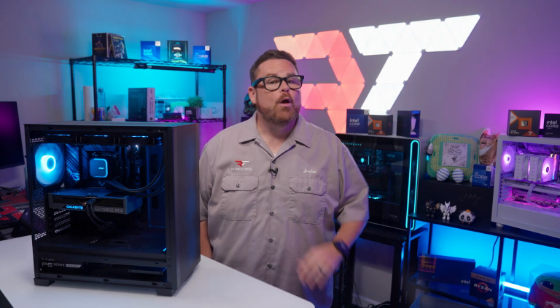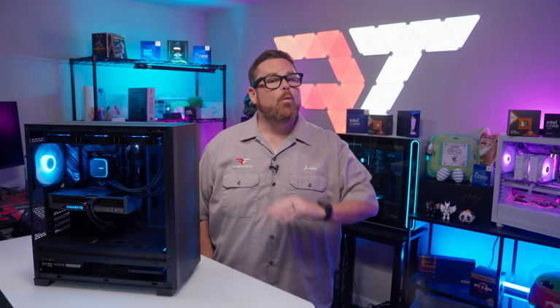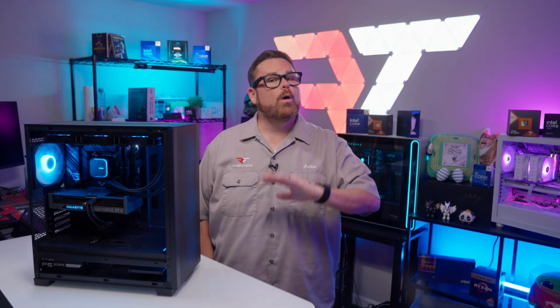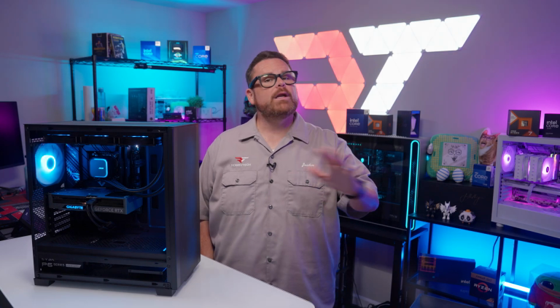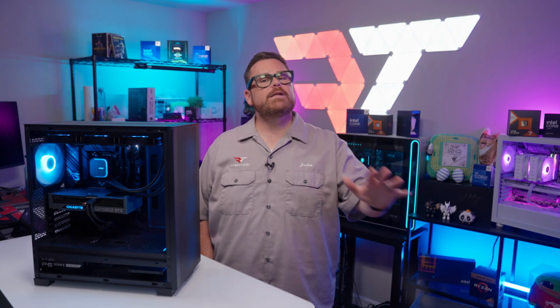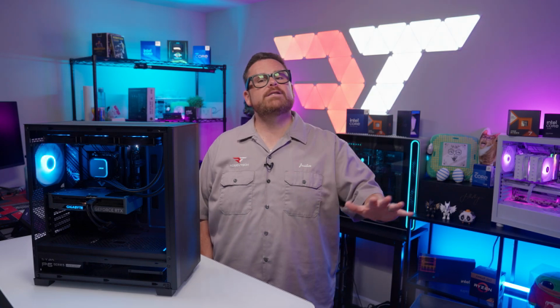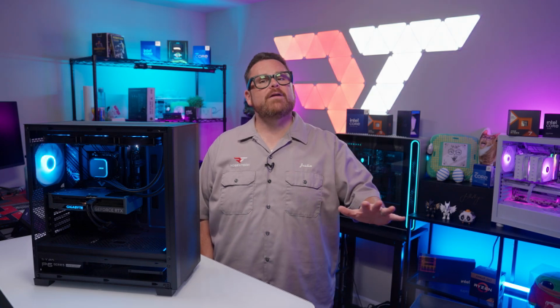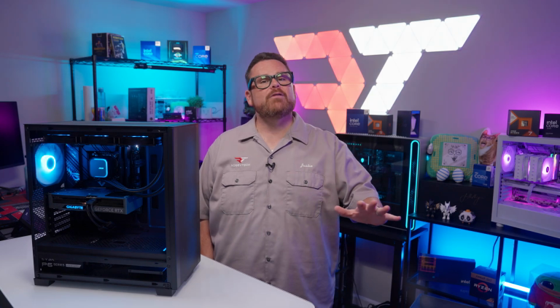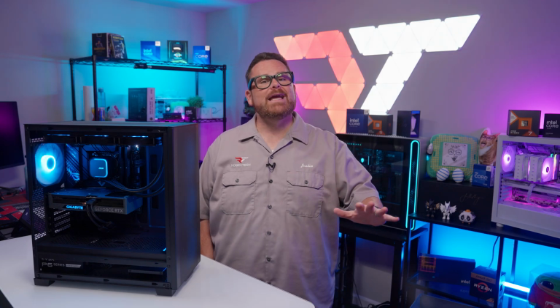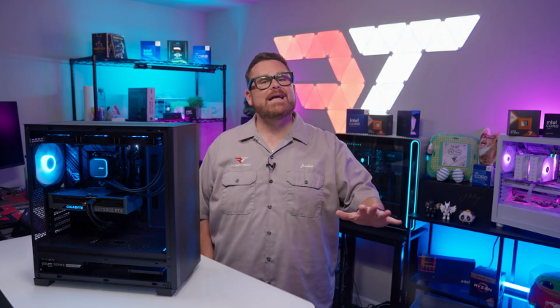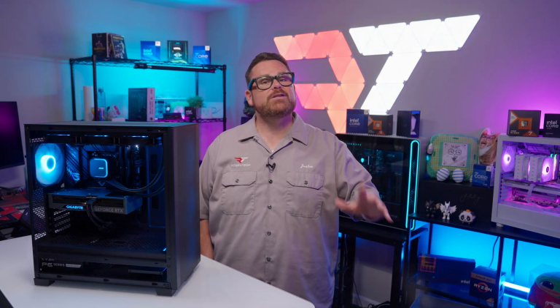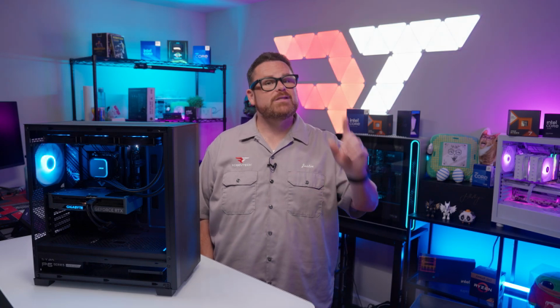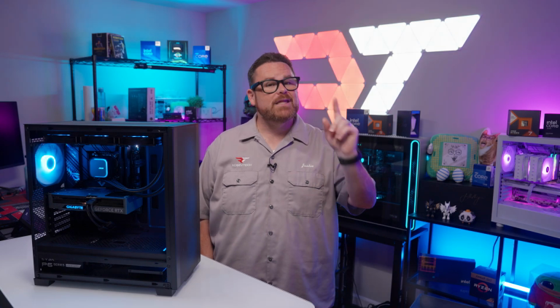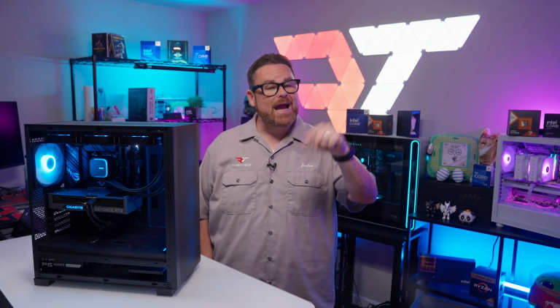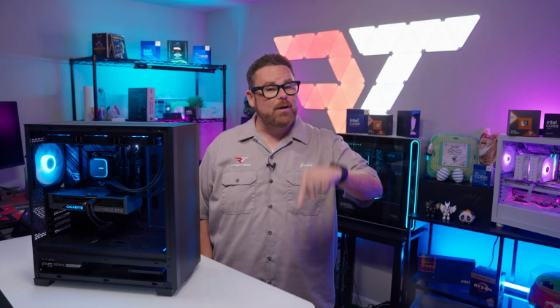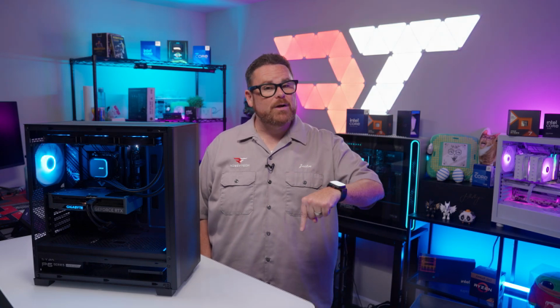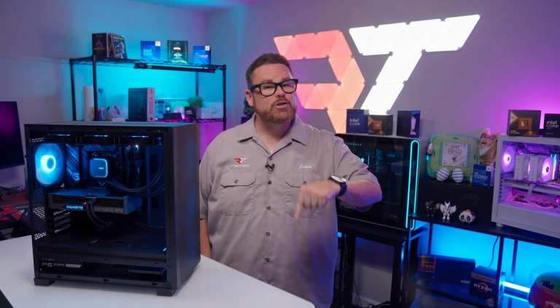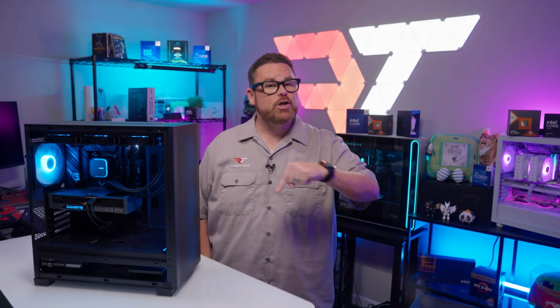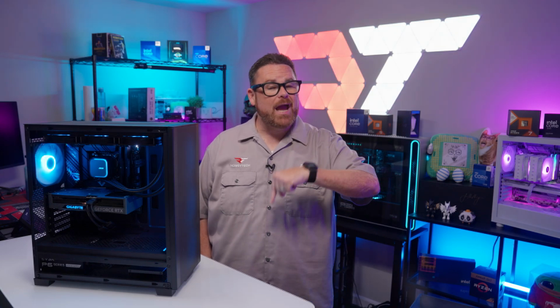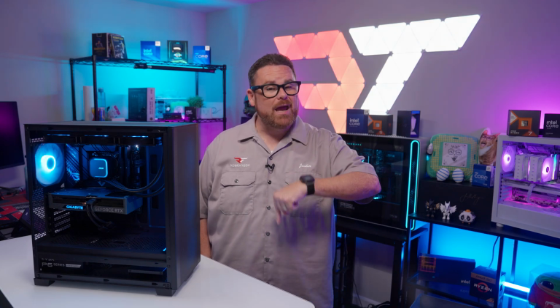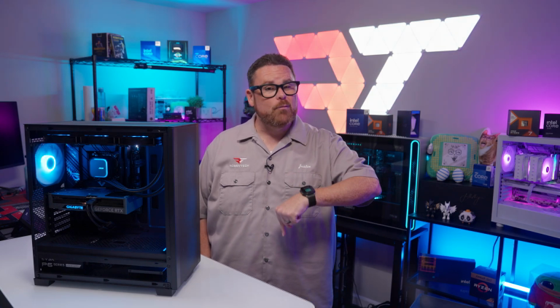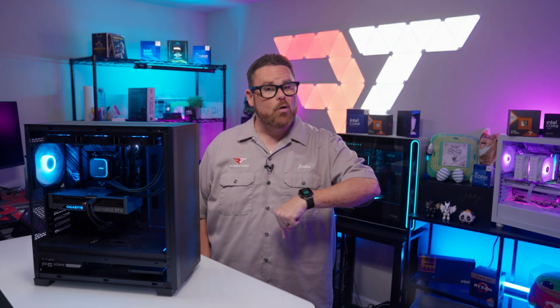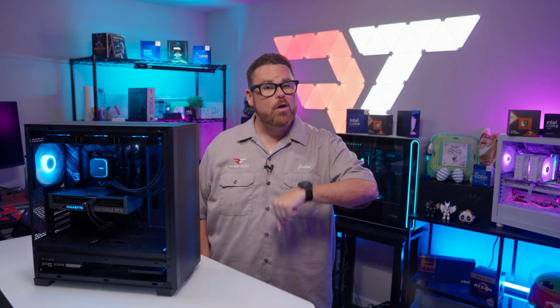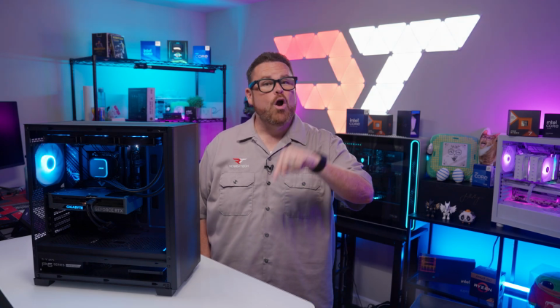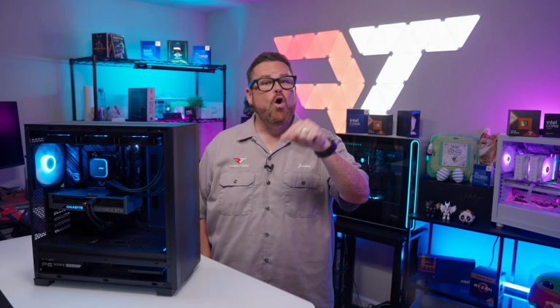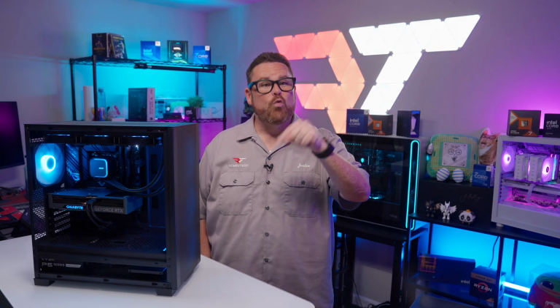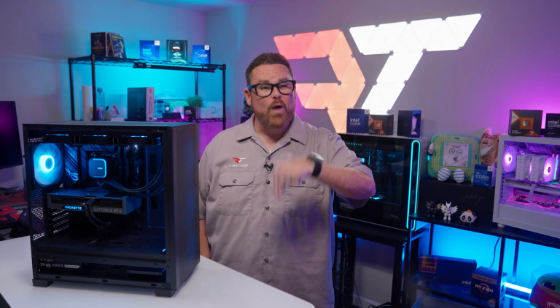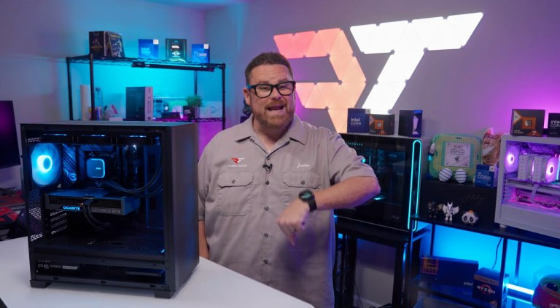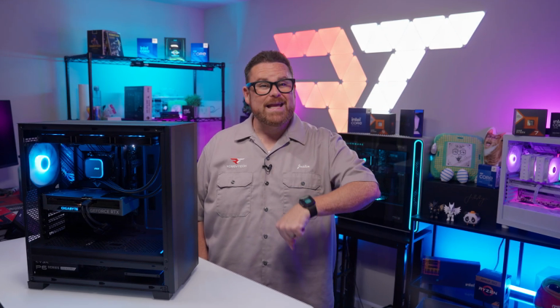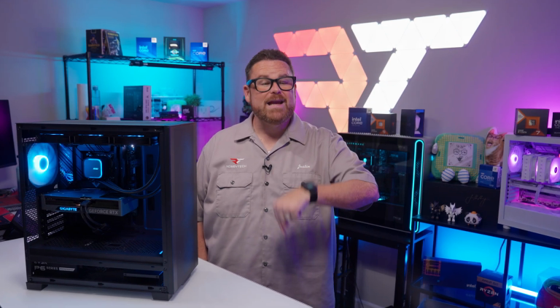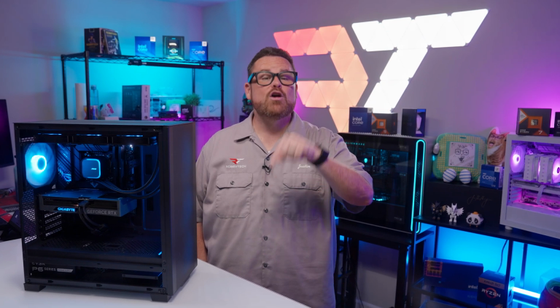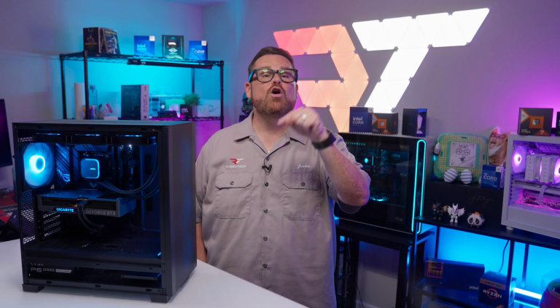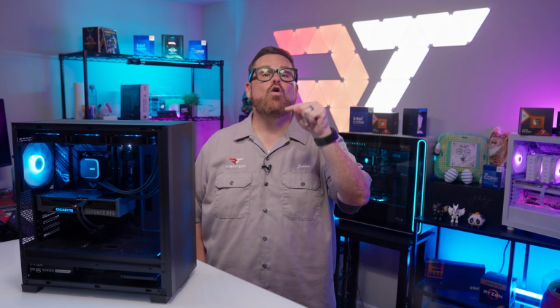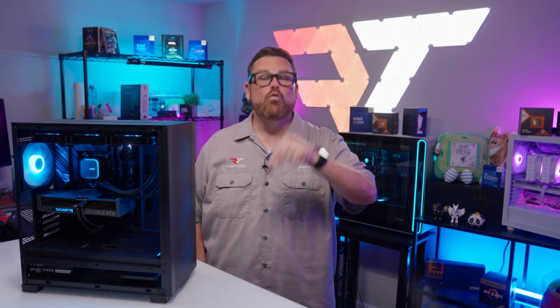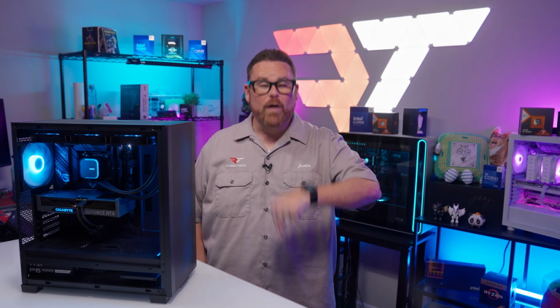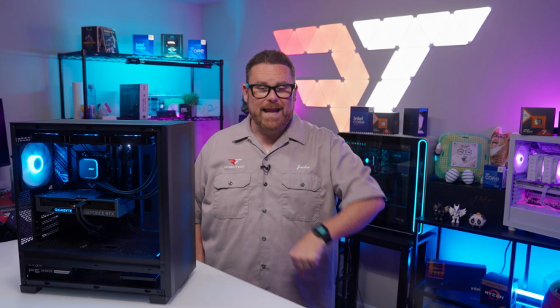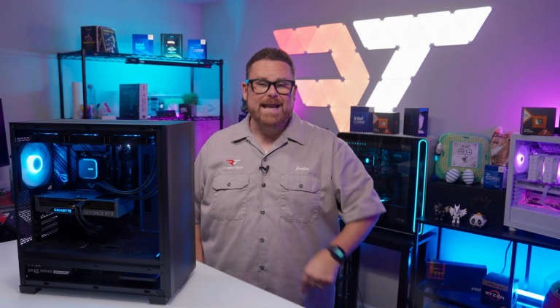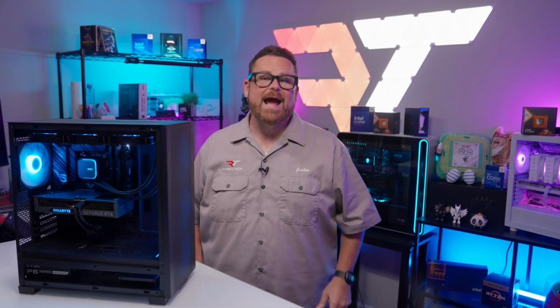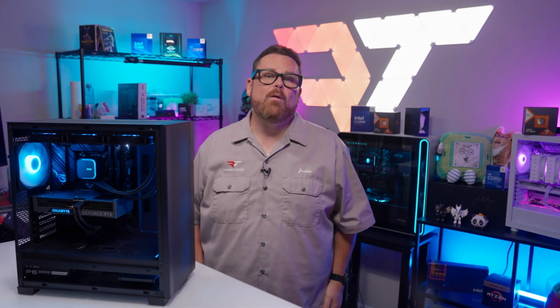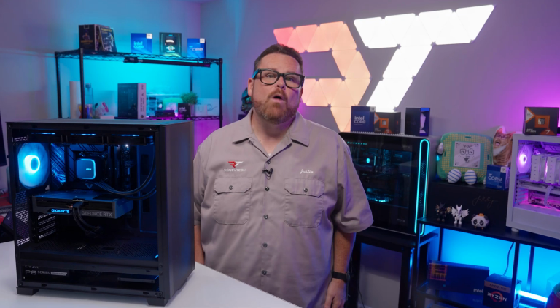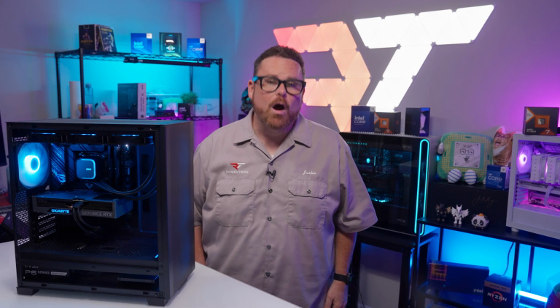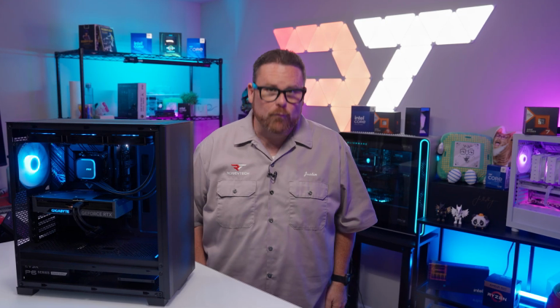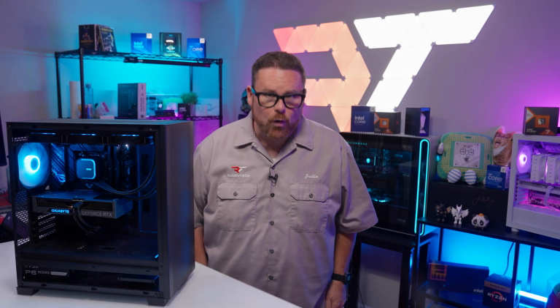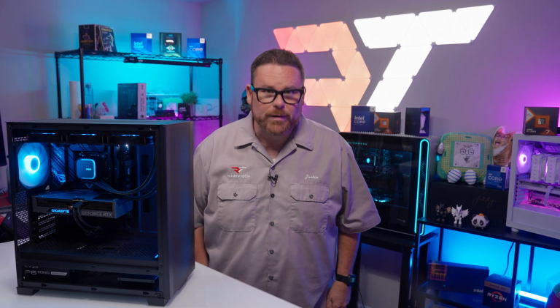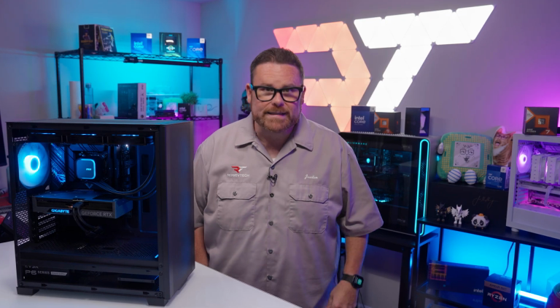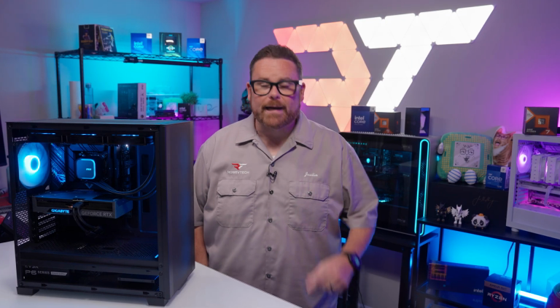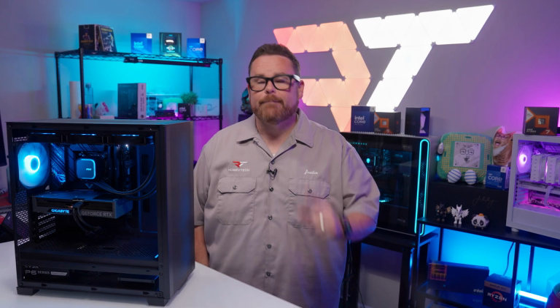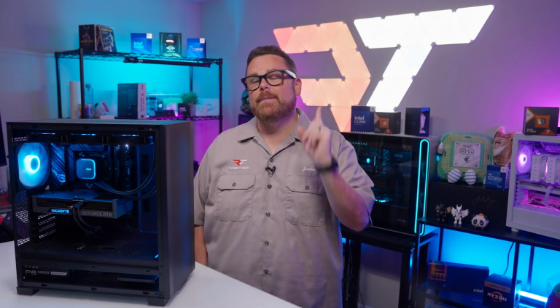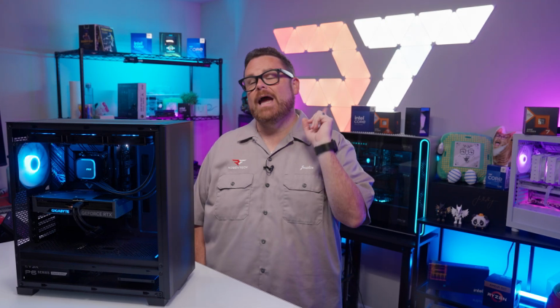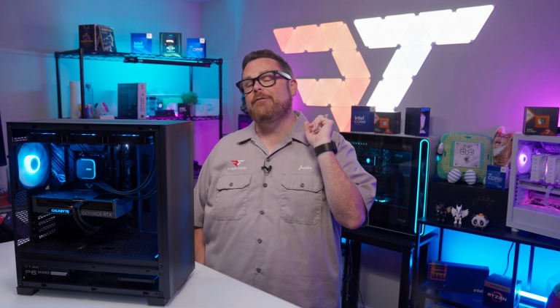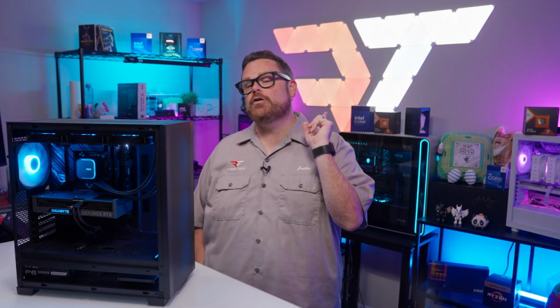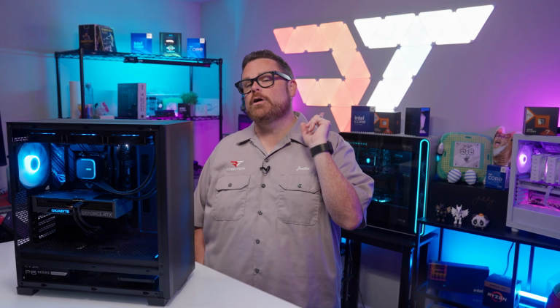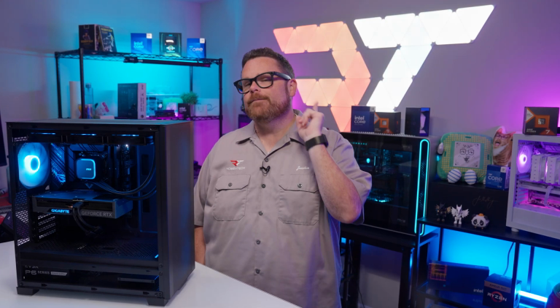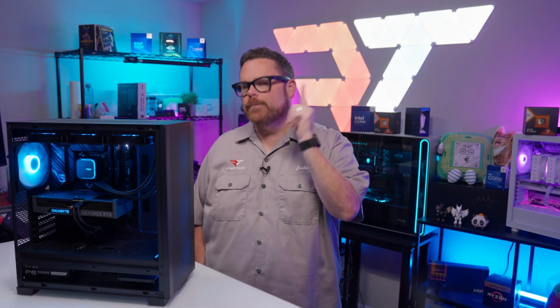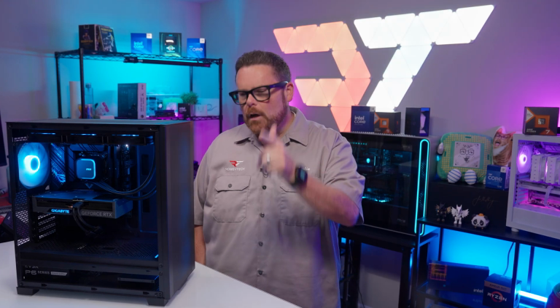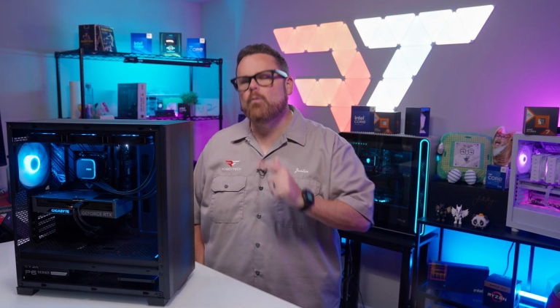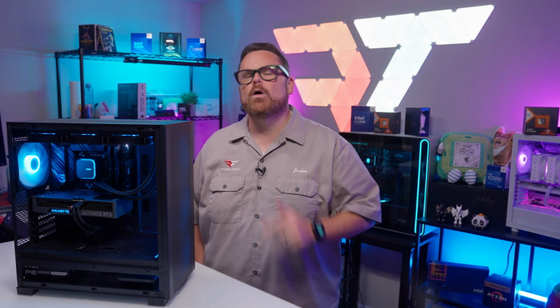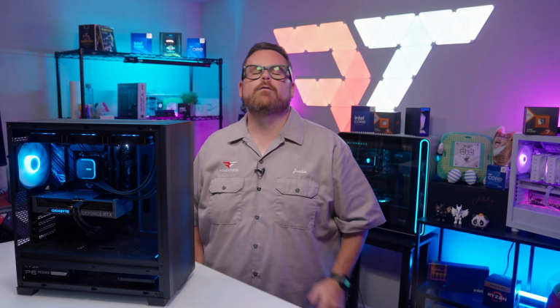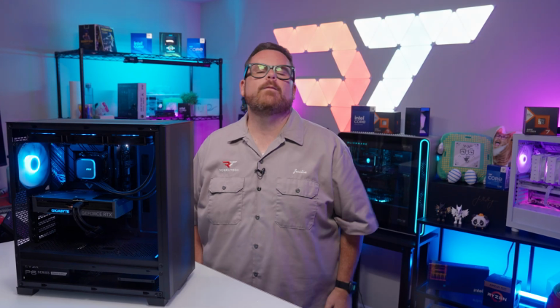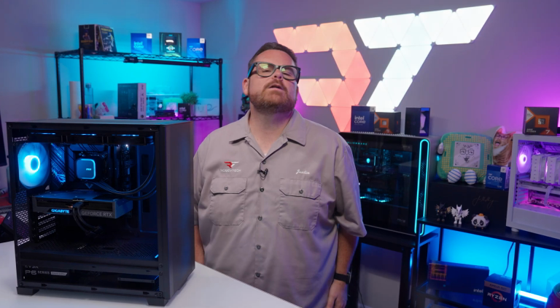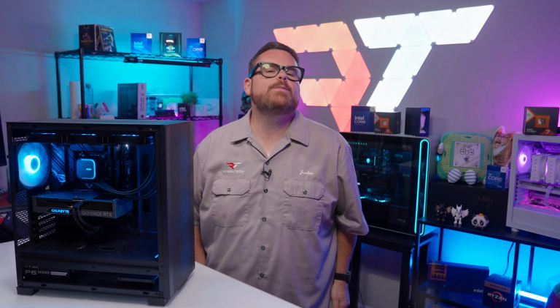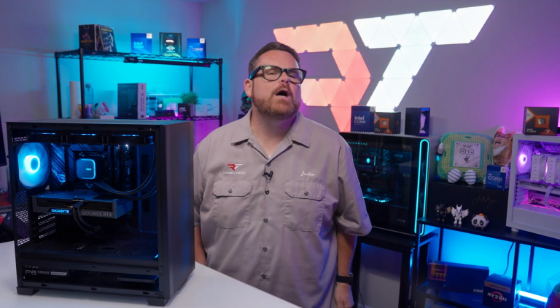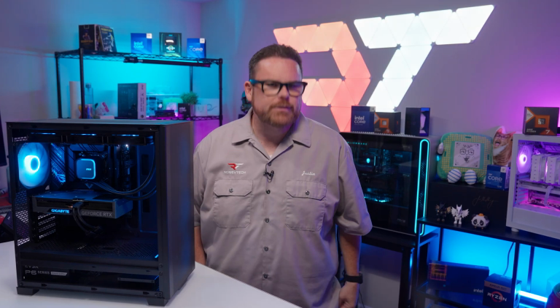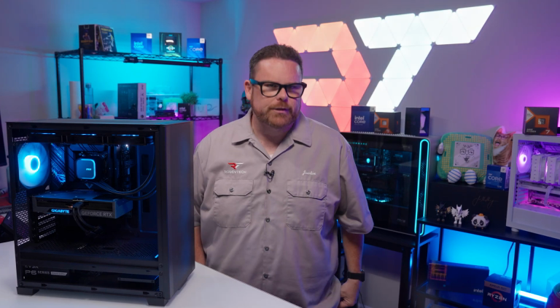We're going to discover the answers to that question and more right here, right now on Robitech, after a word from our sponsor.